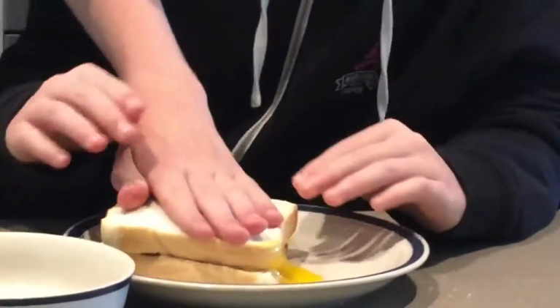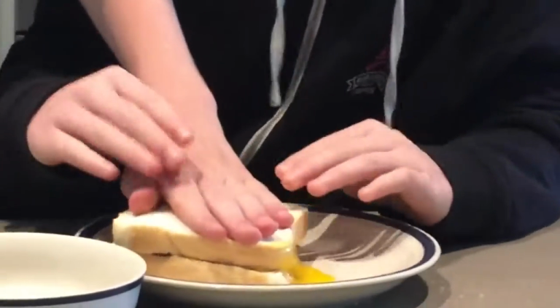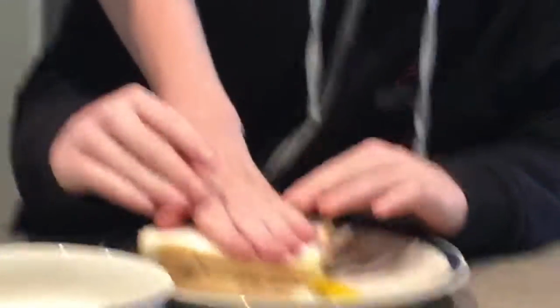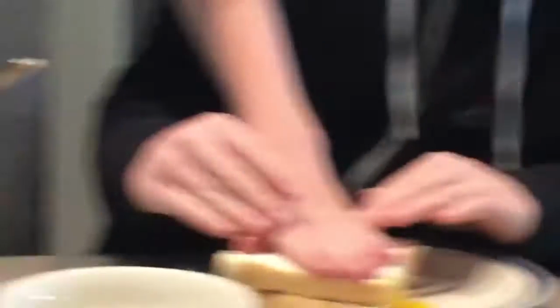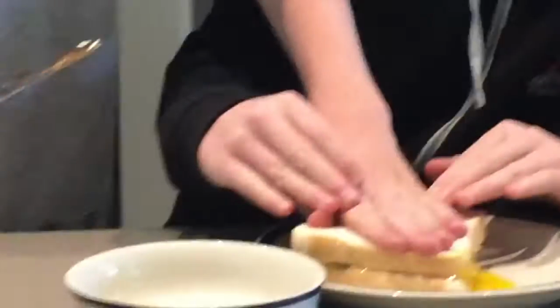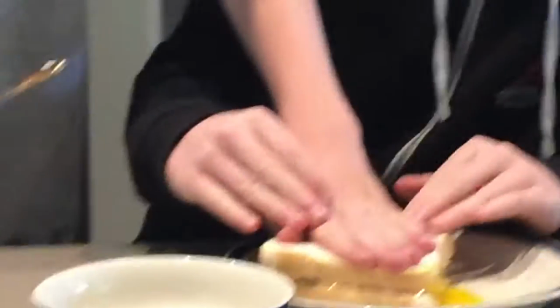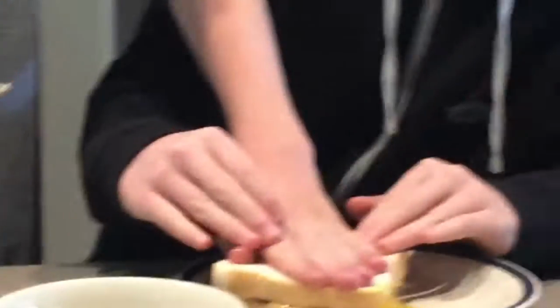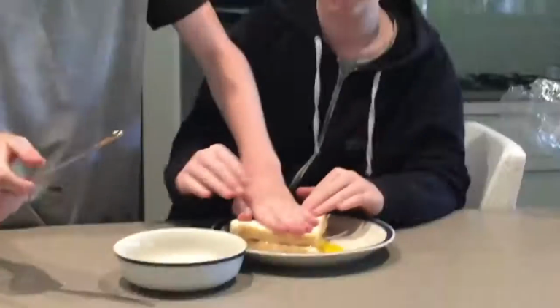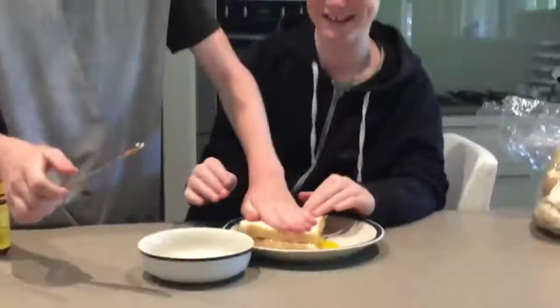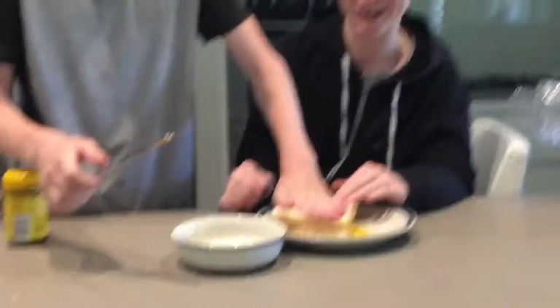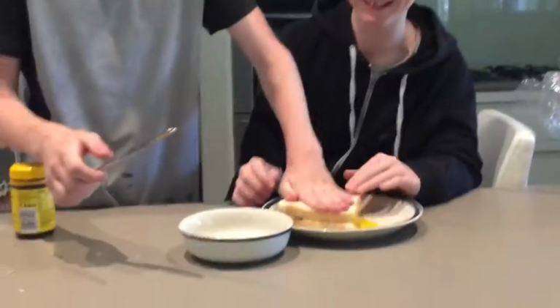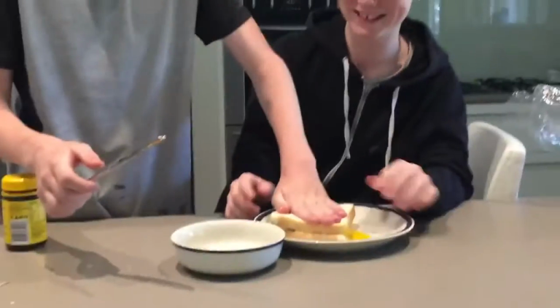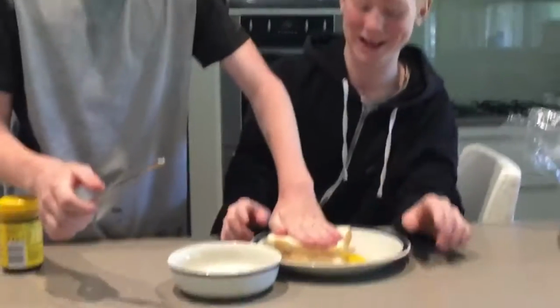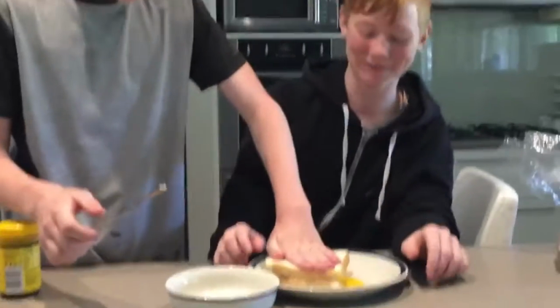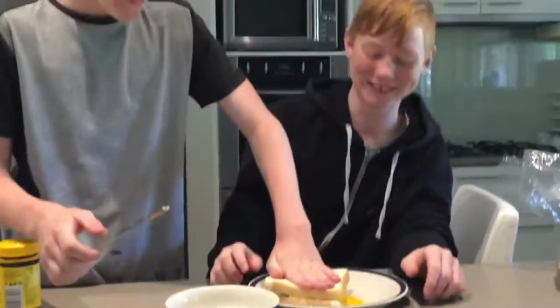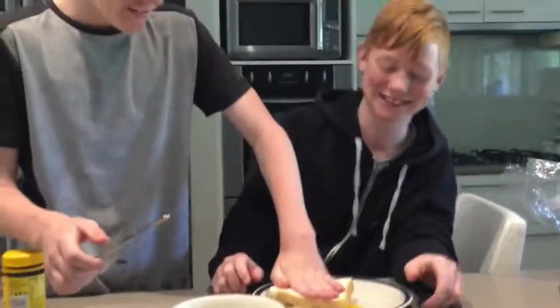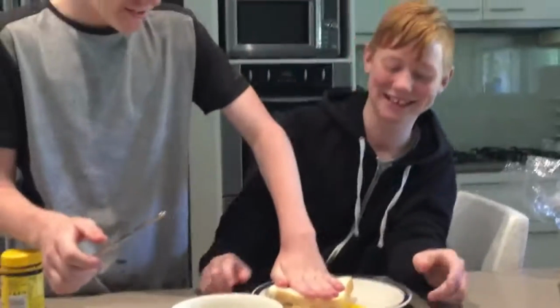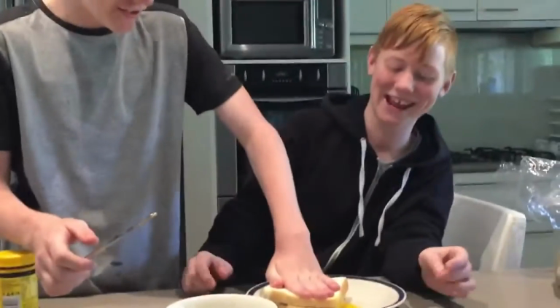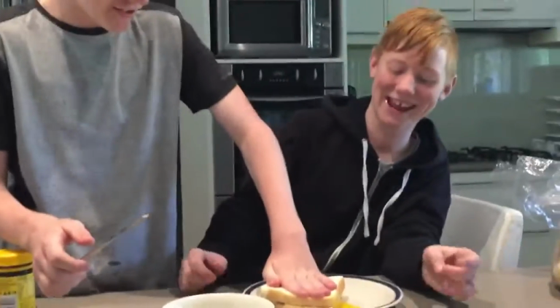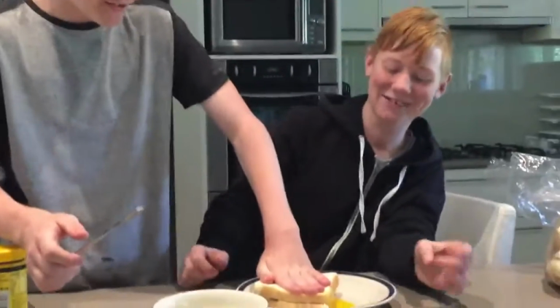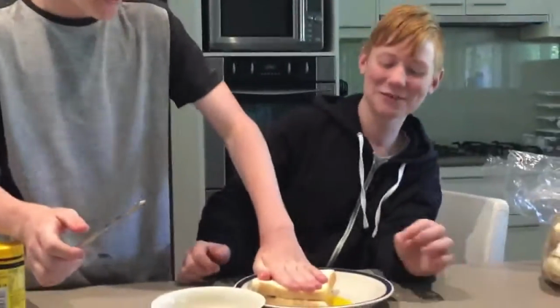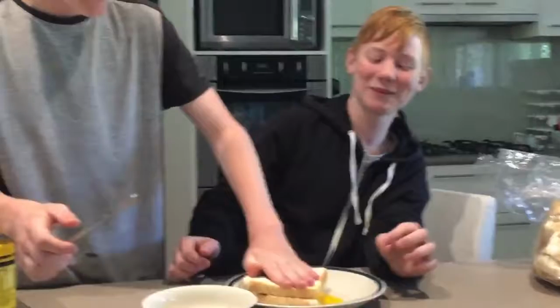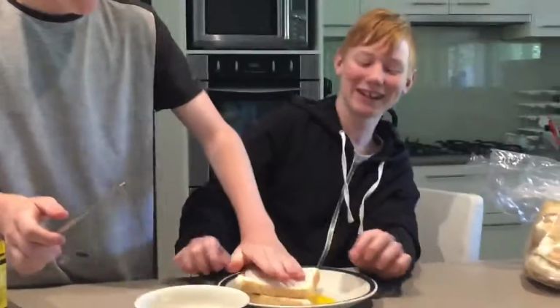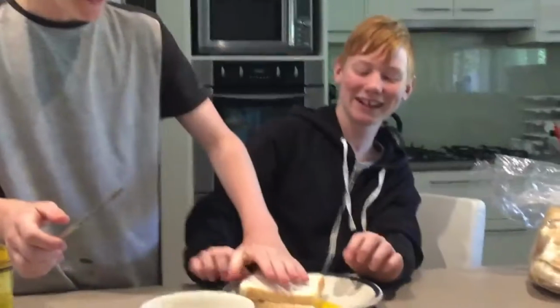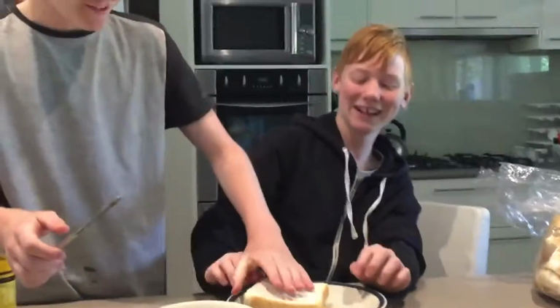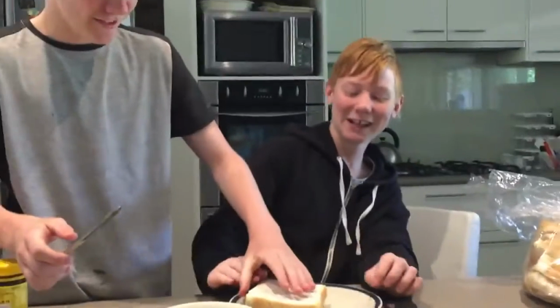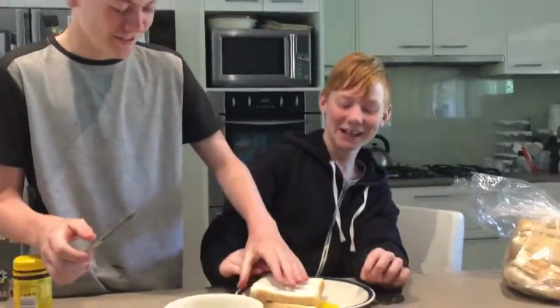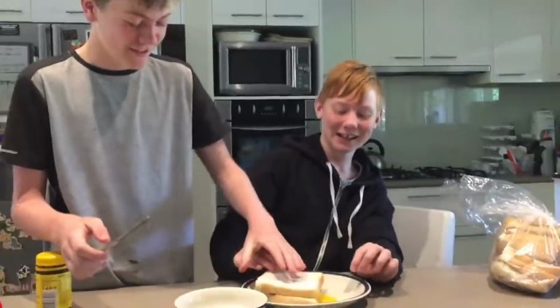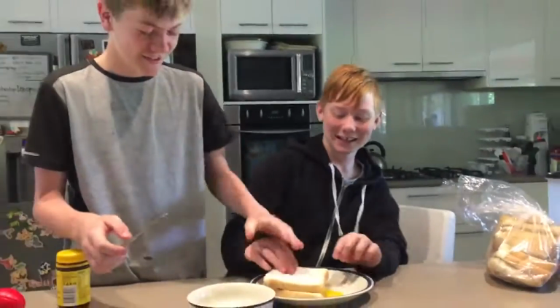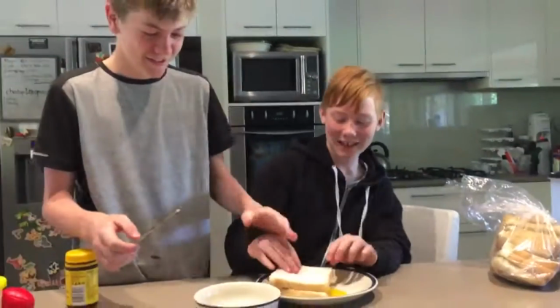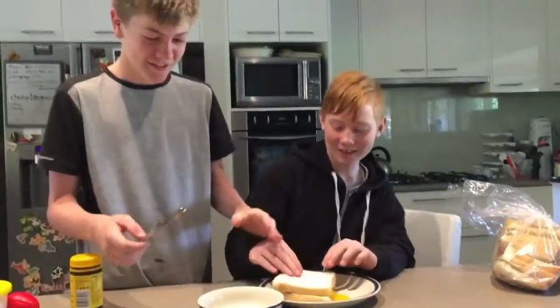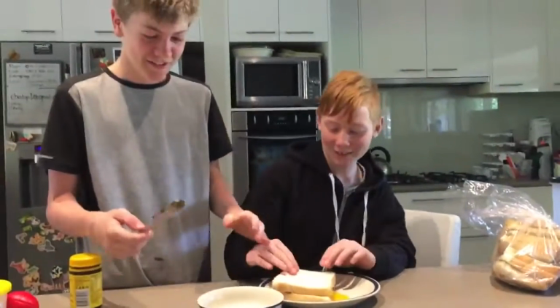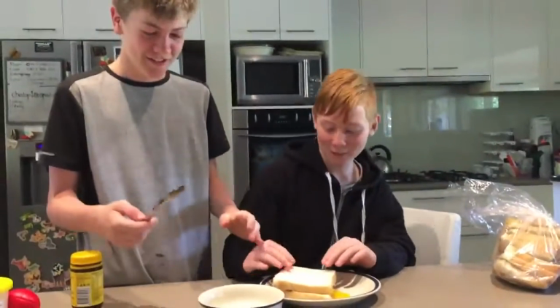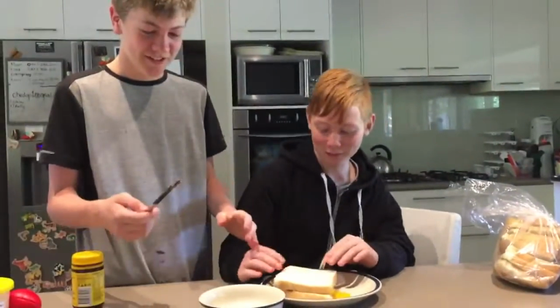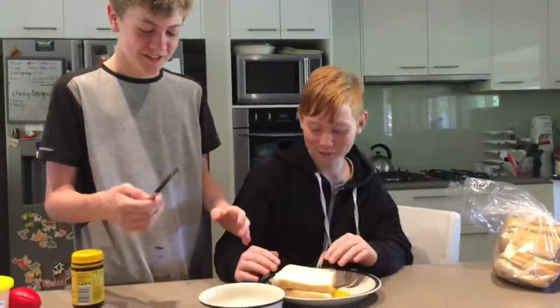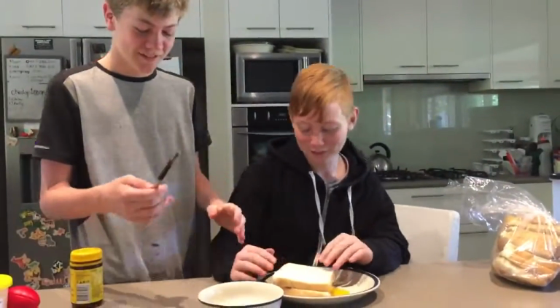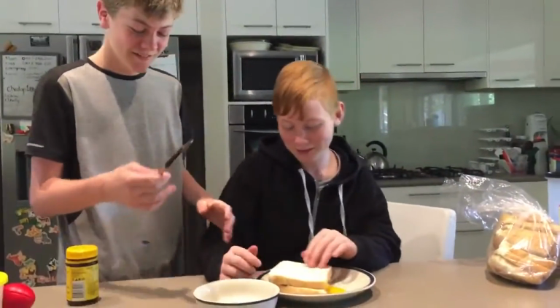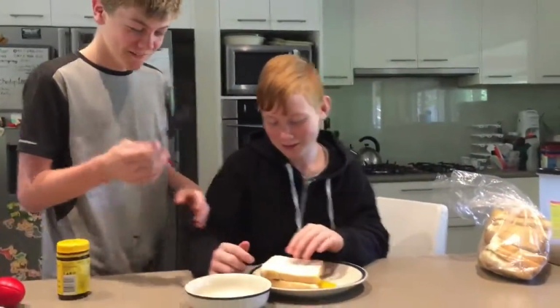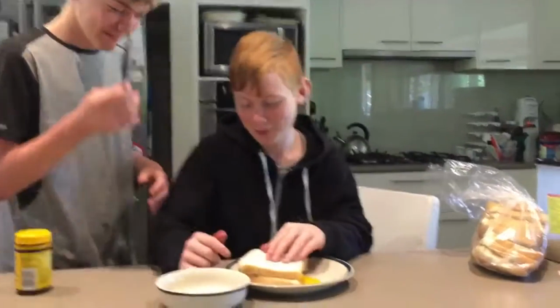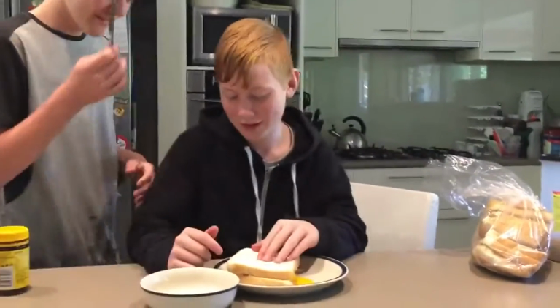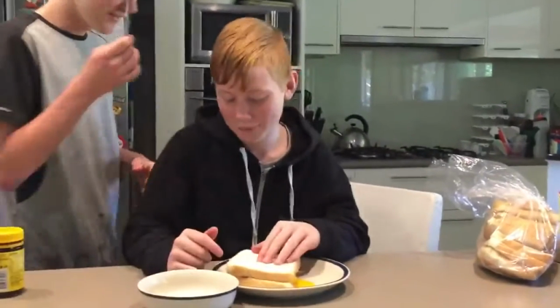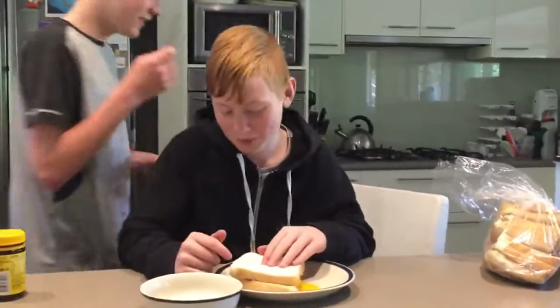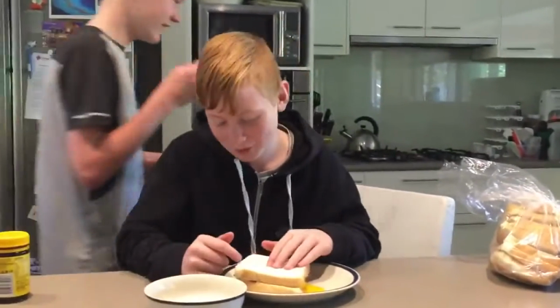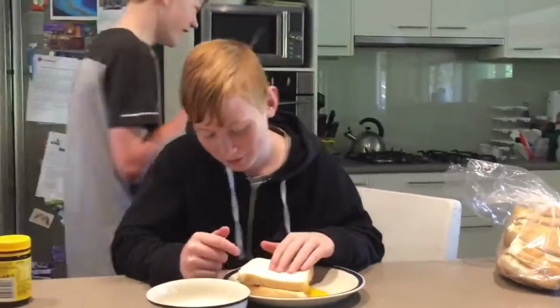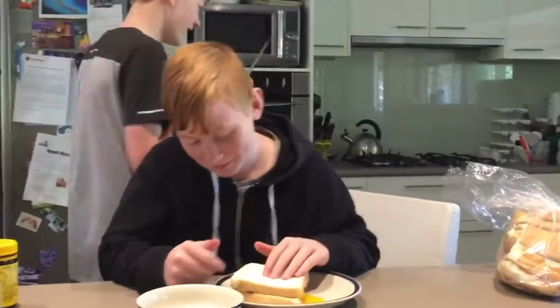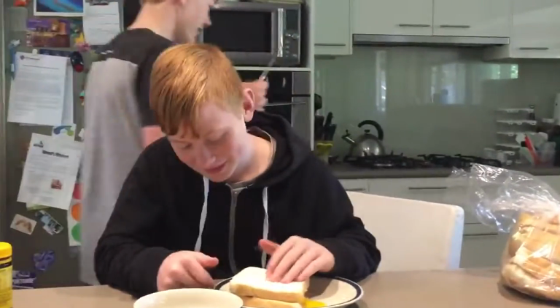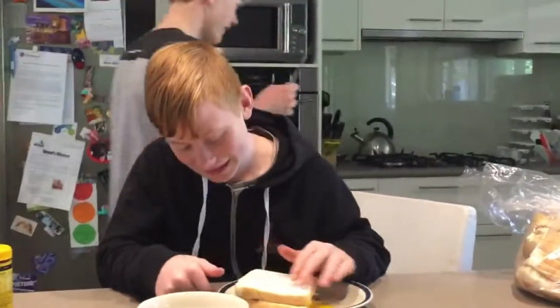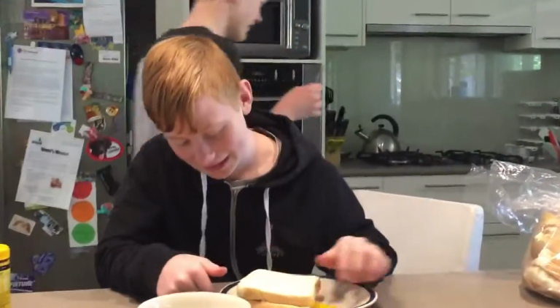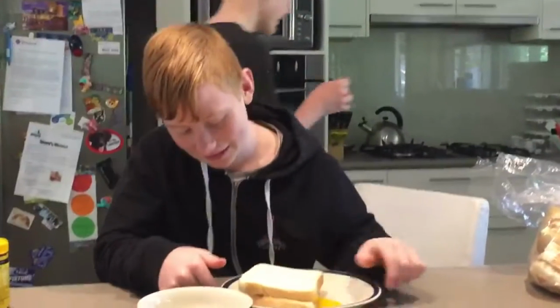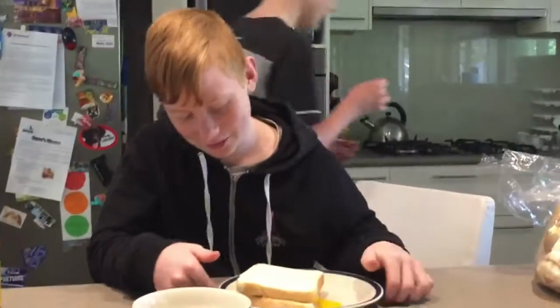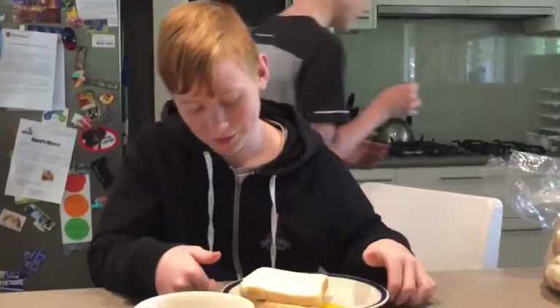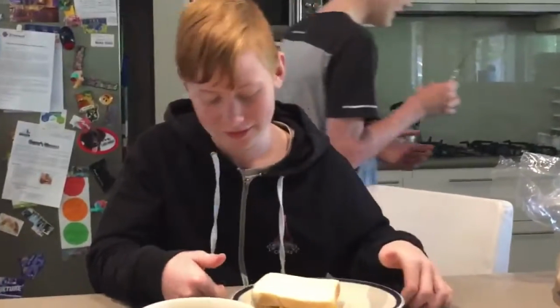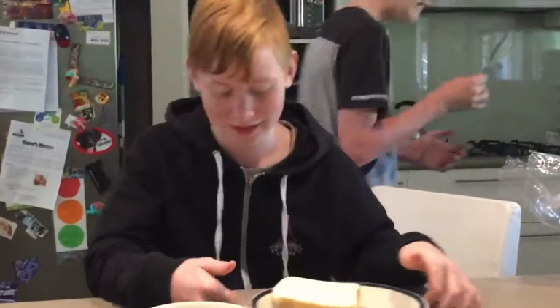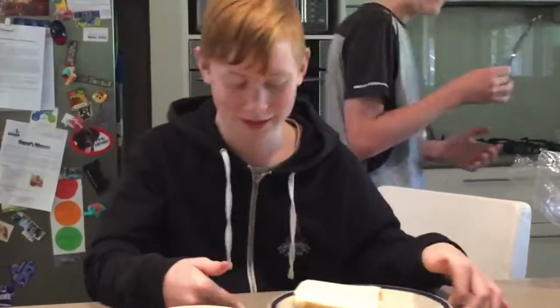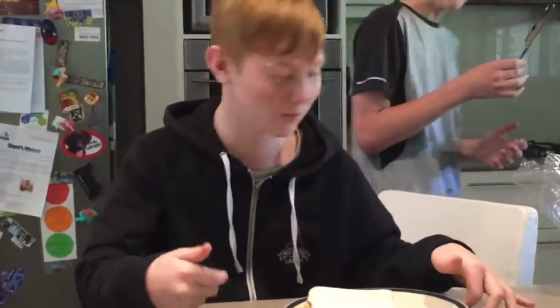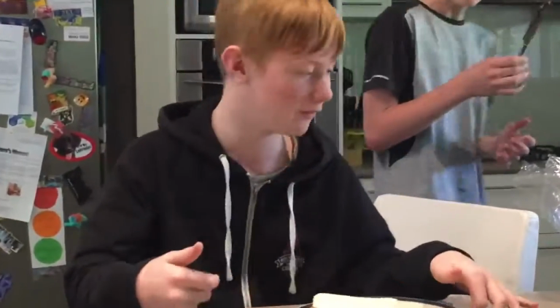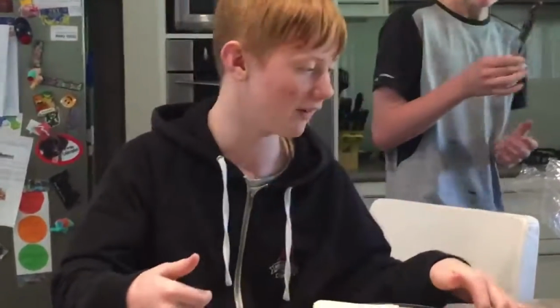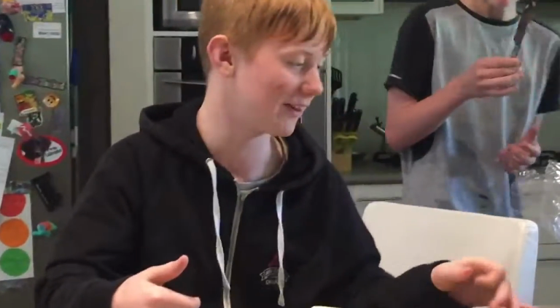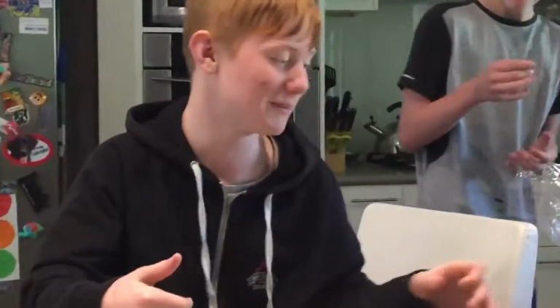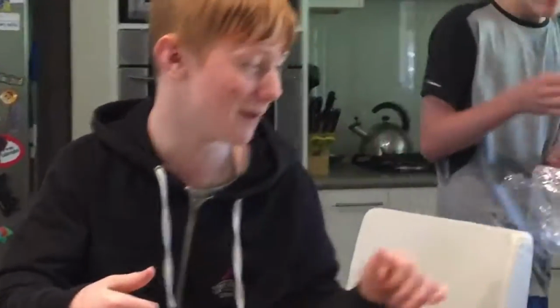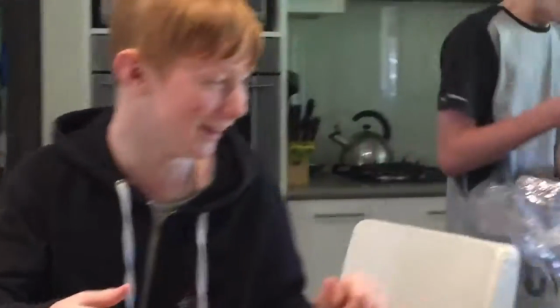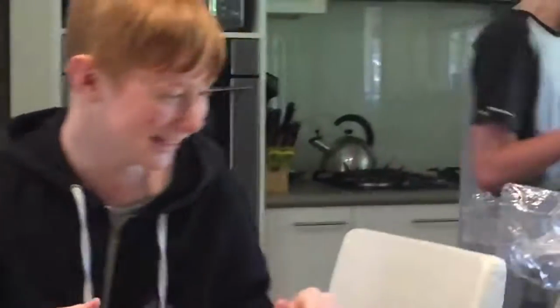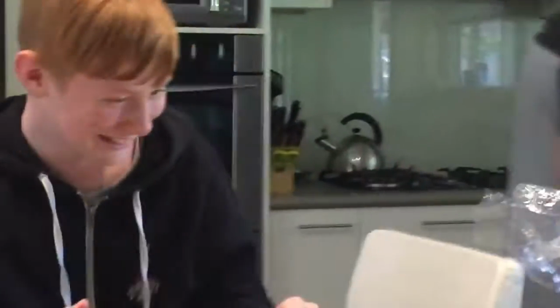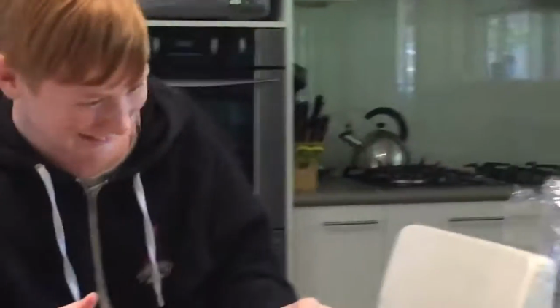Alright, there we go. That's our sandwich today, everybody. That's all for Cooking with Tom today. Thank you very much.